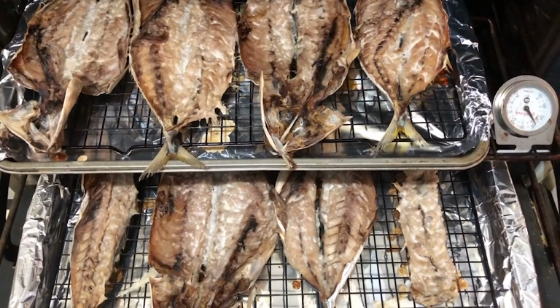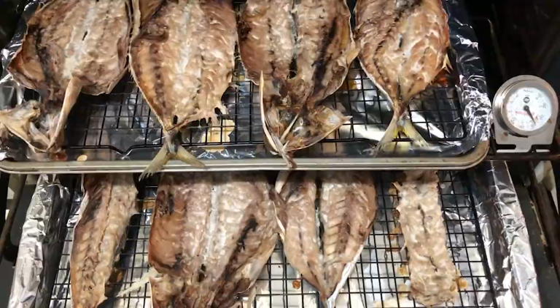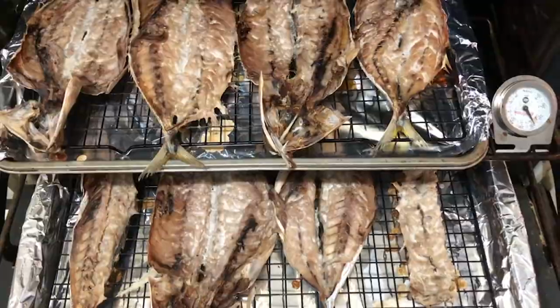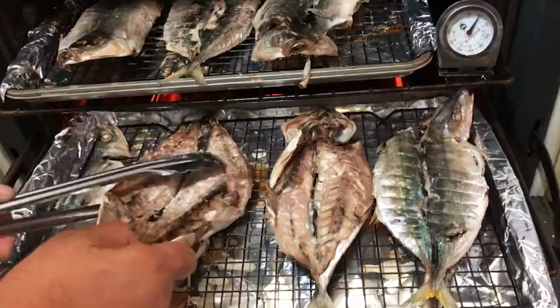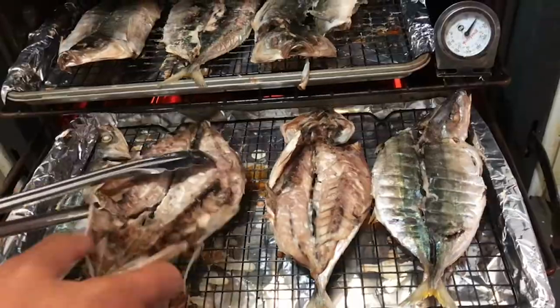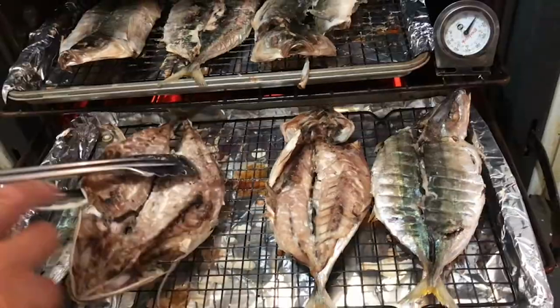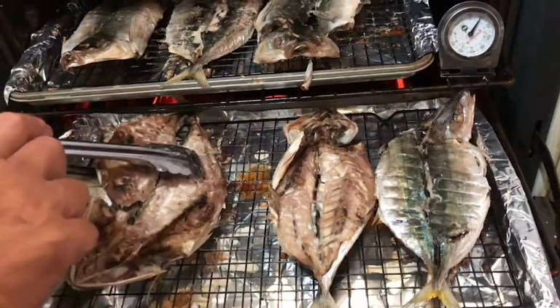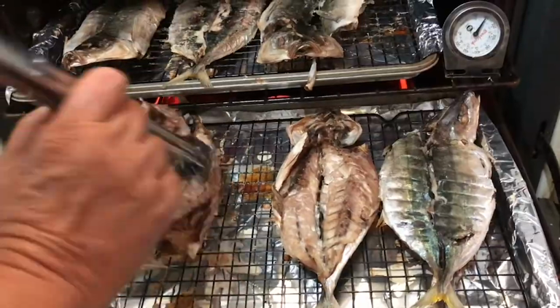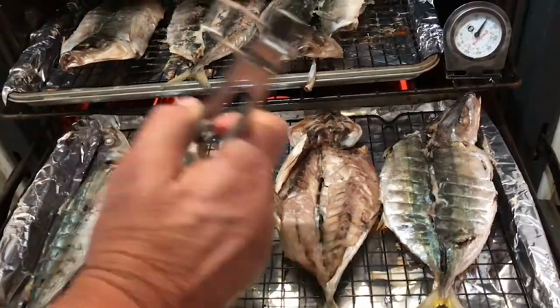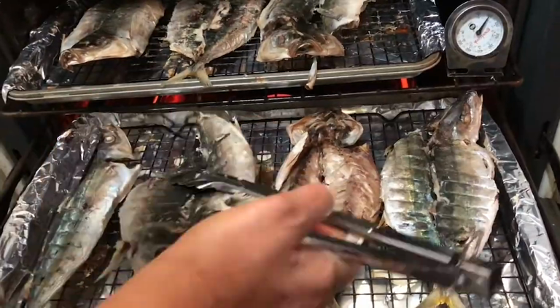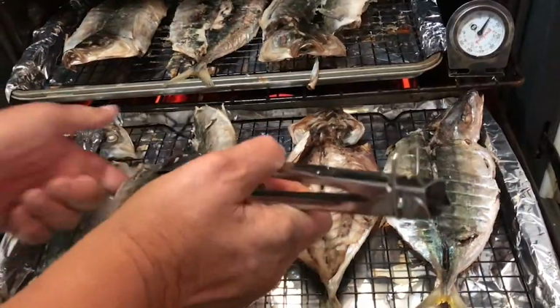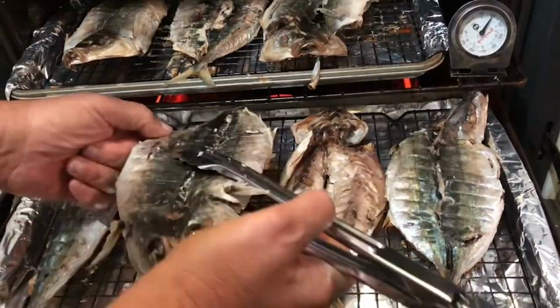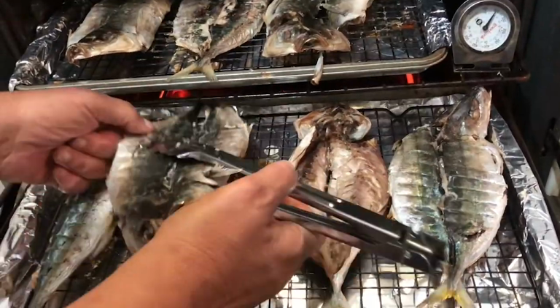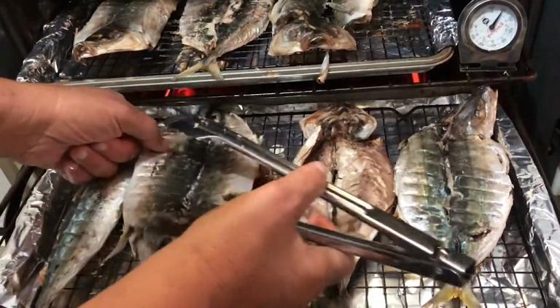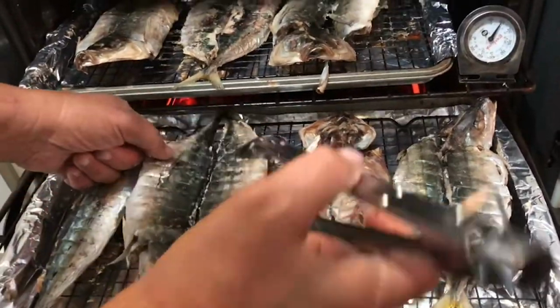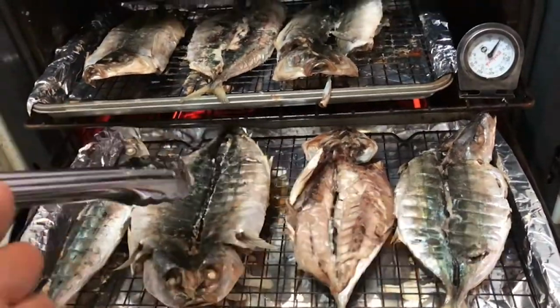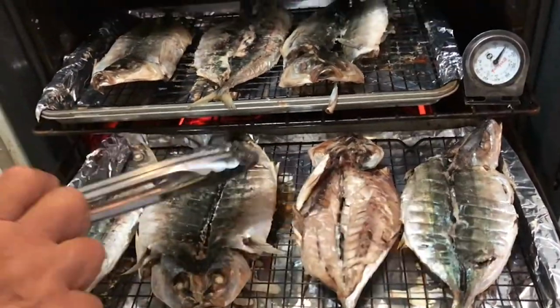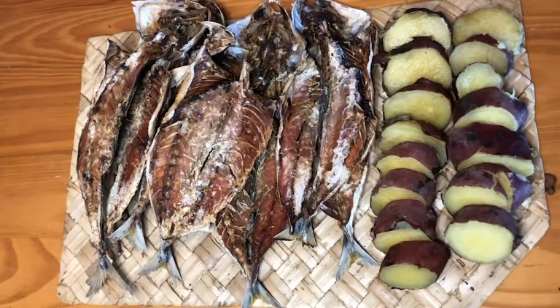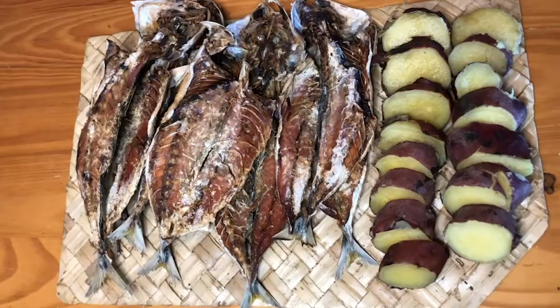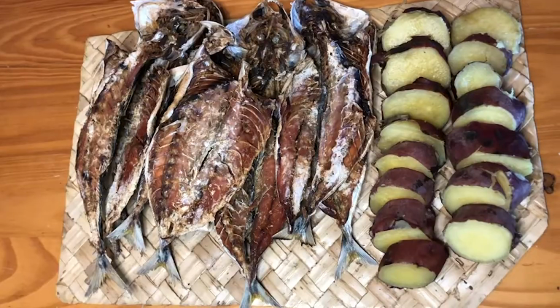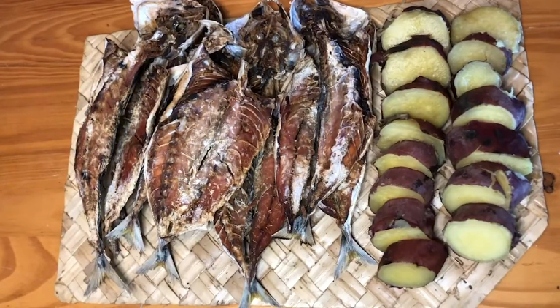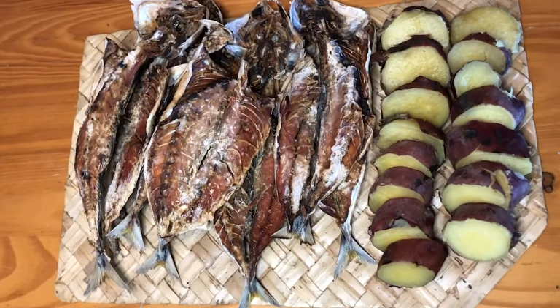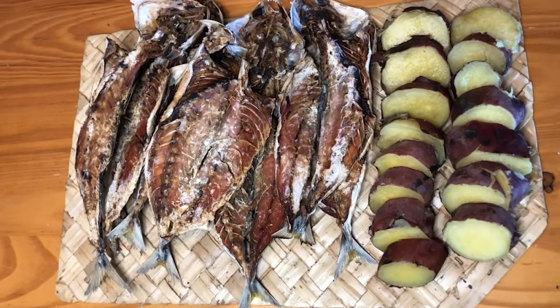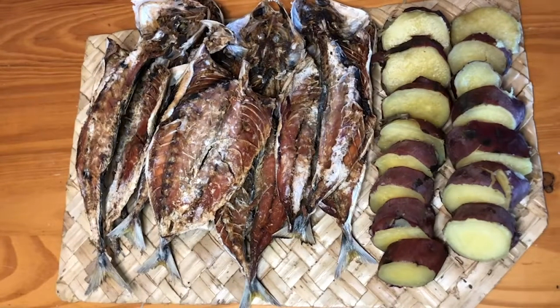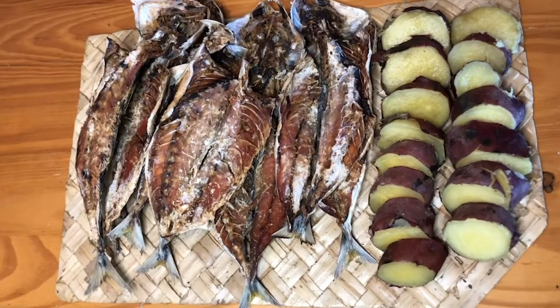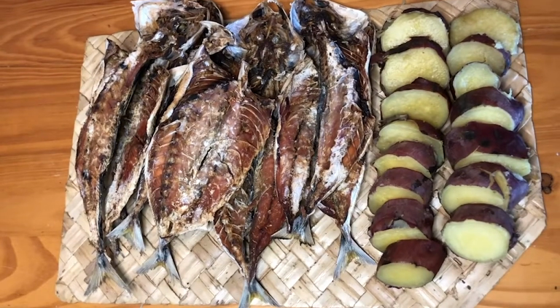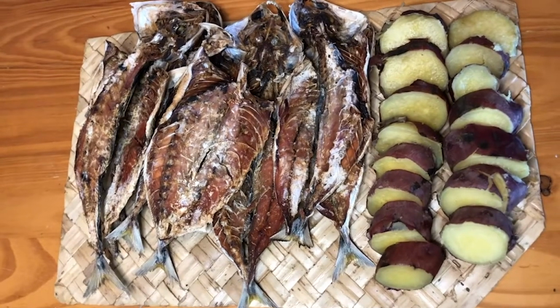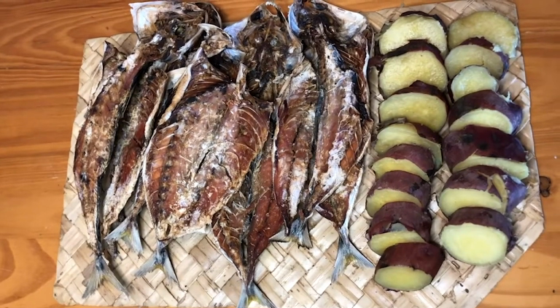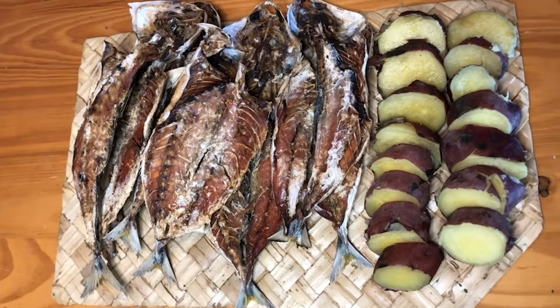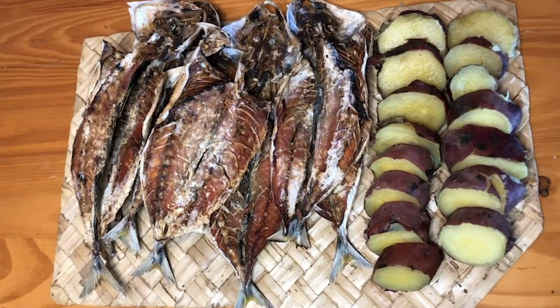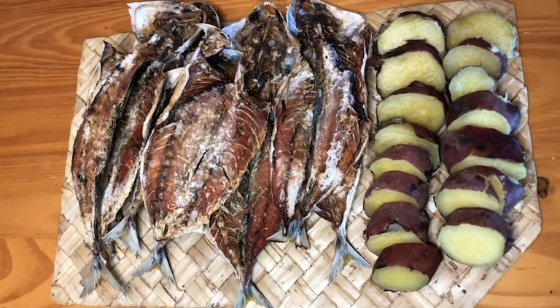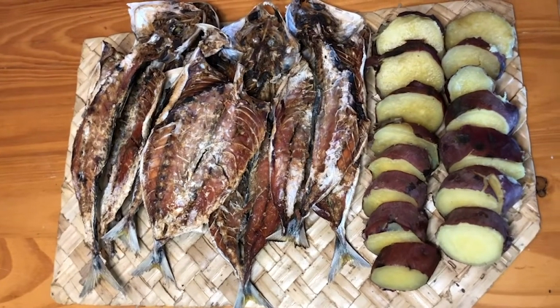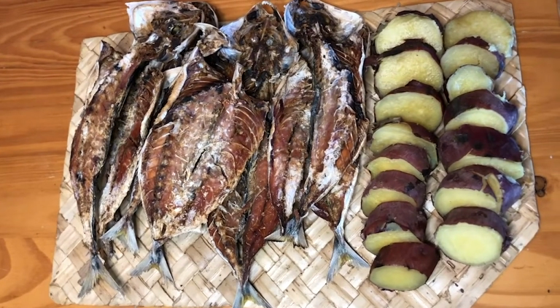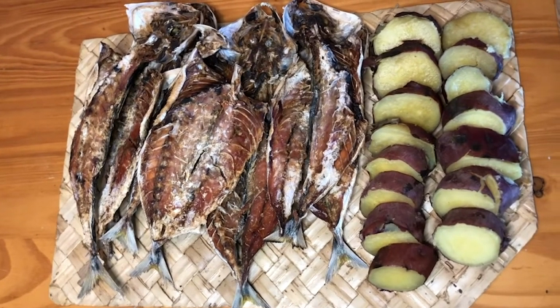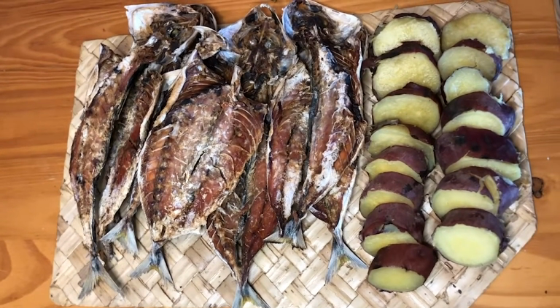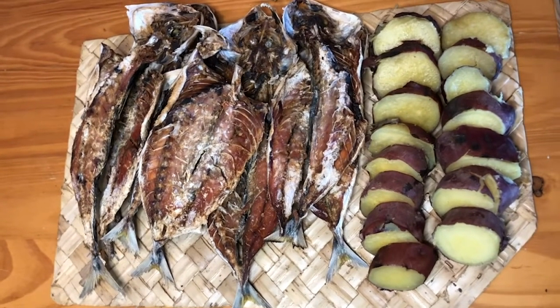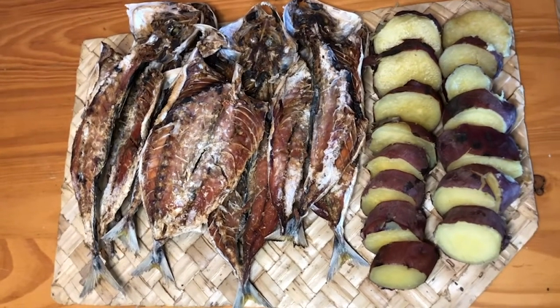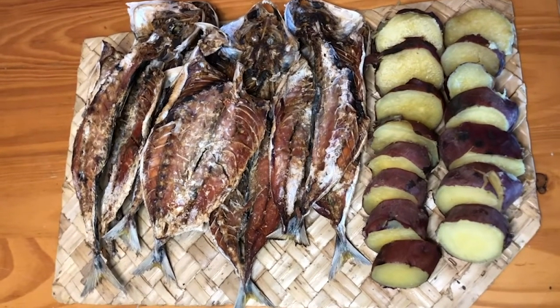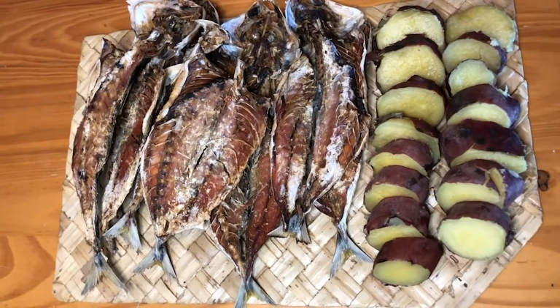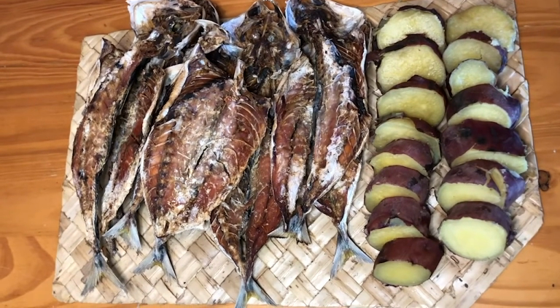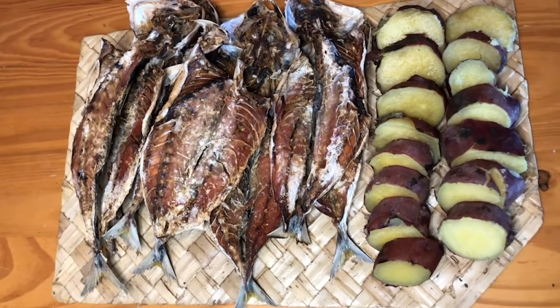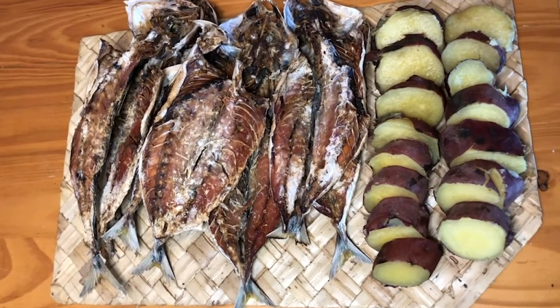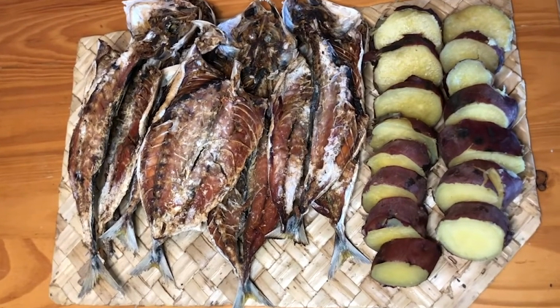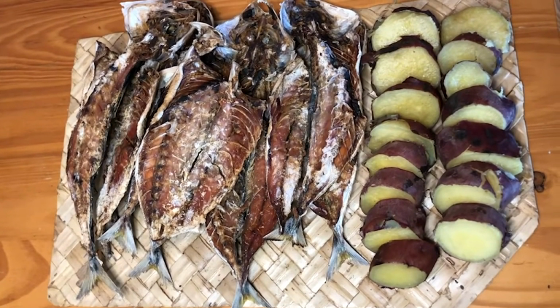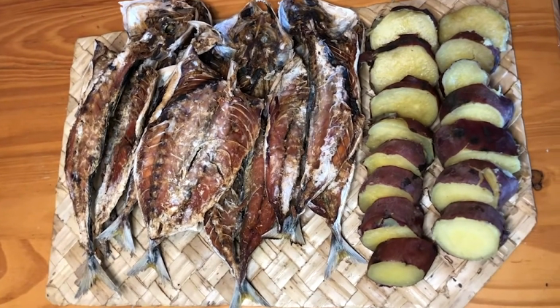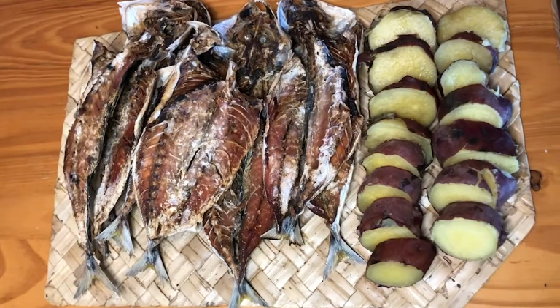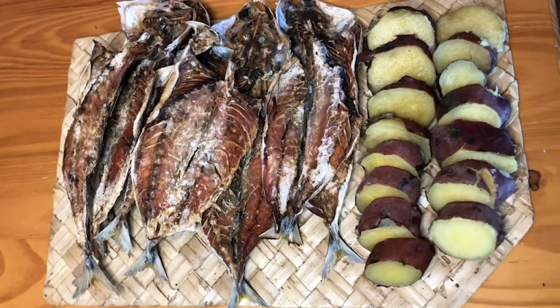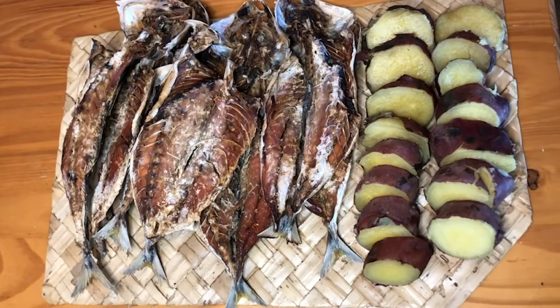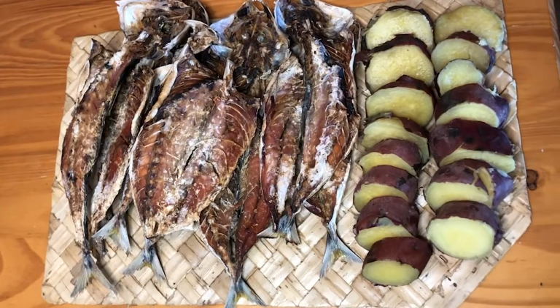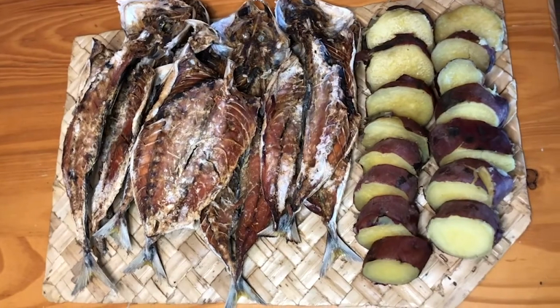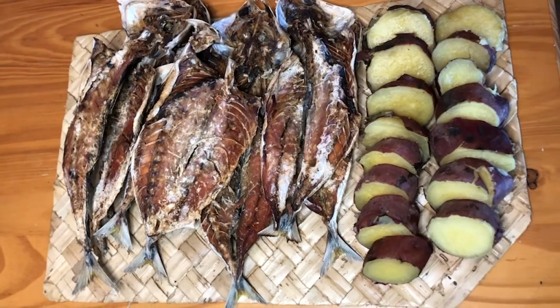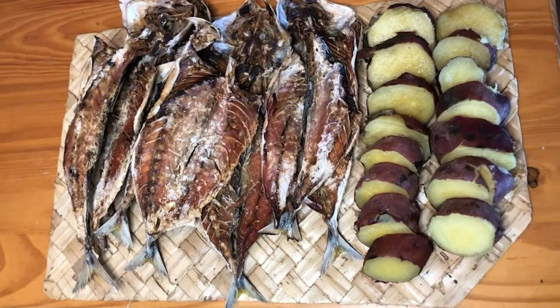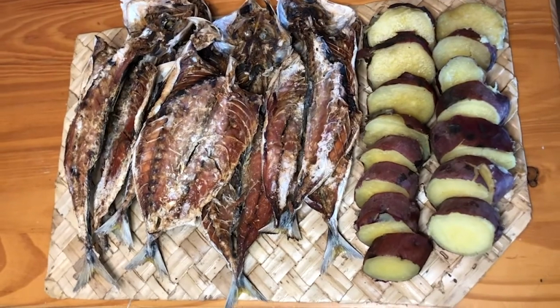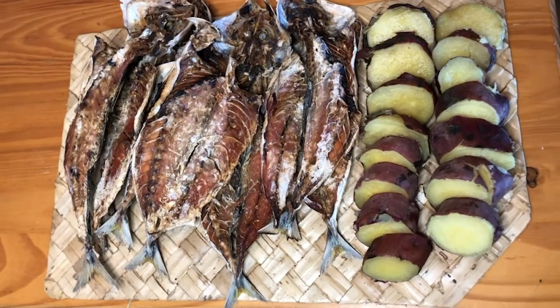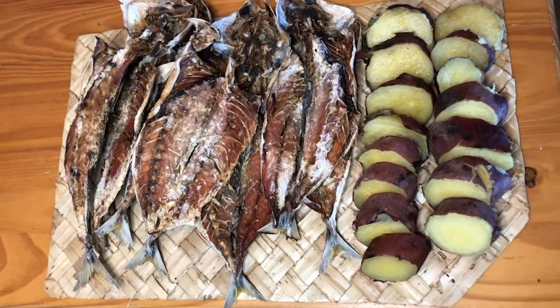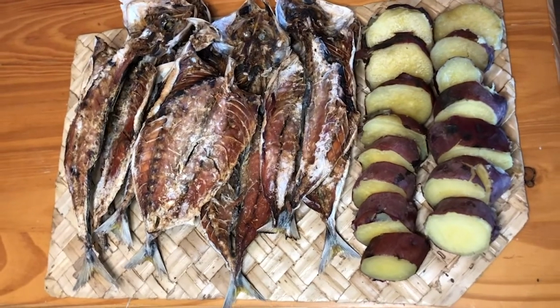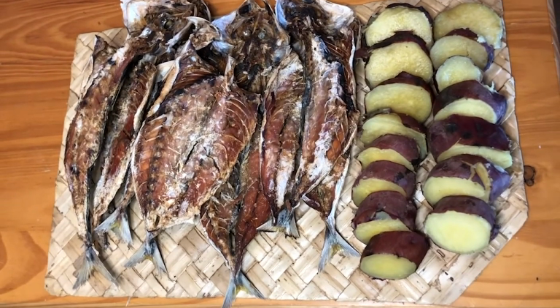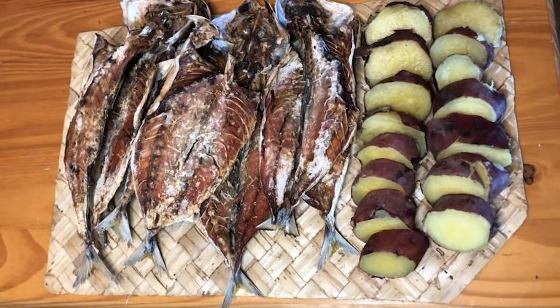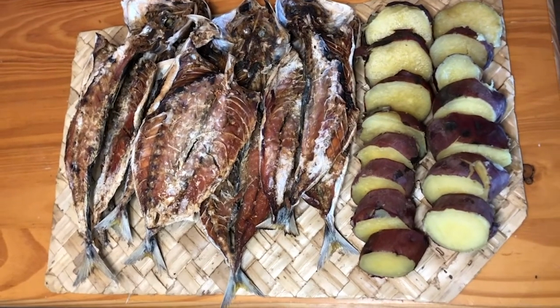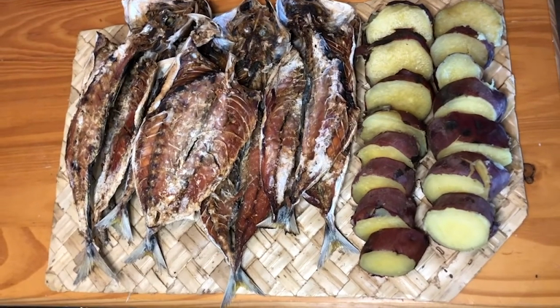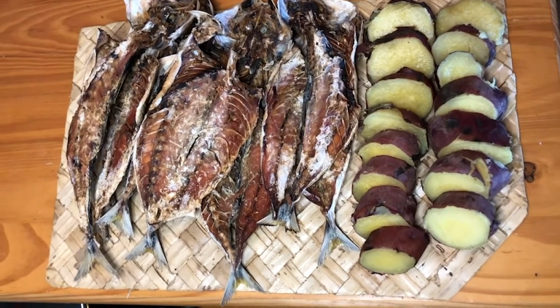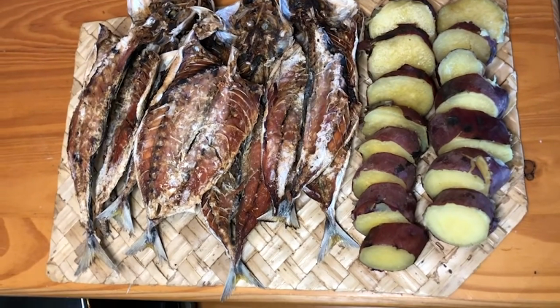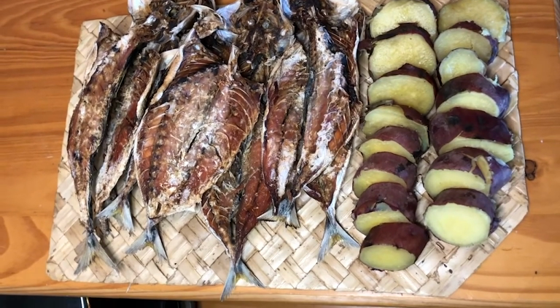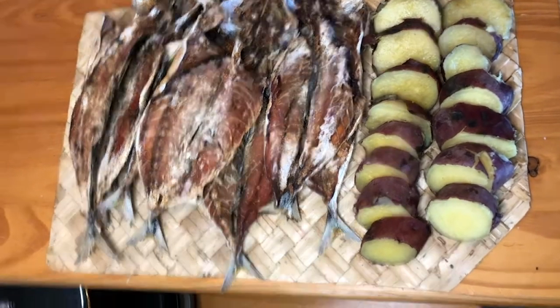For even cooking, turn your fish over every hour. The saltiness of dried apellu and the sweetness of uala go especially well together.